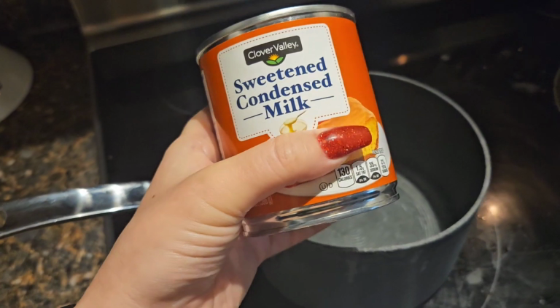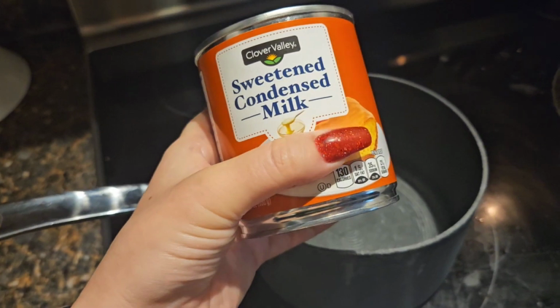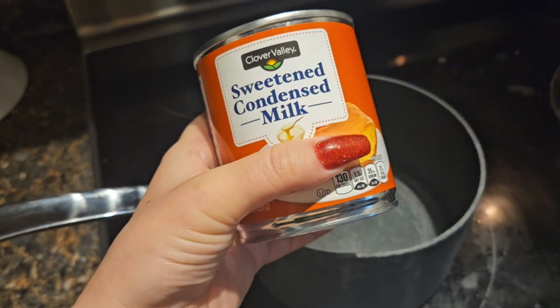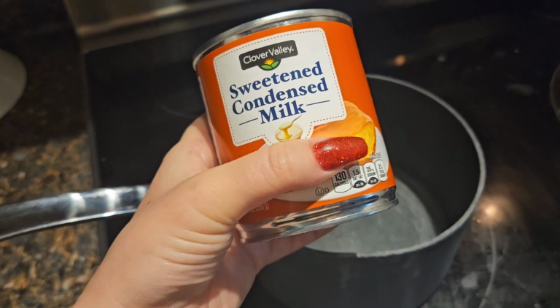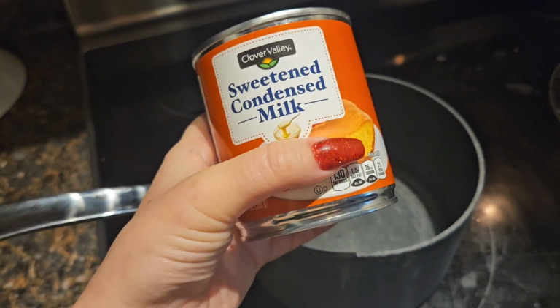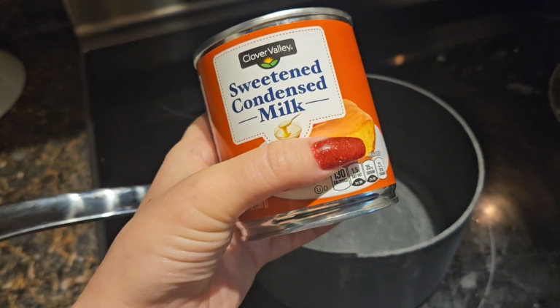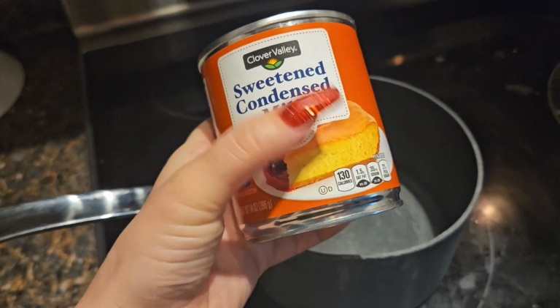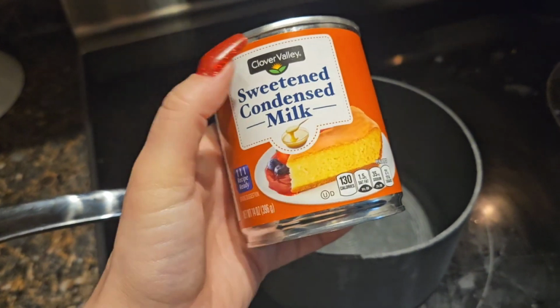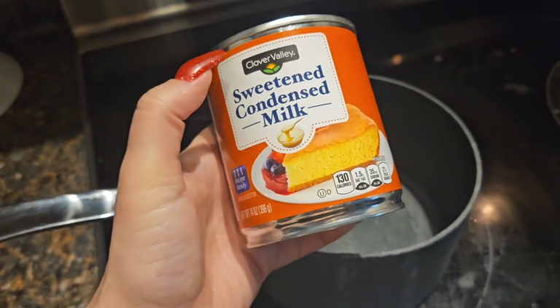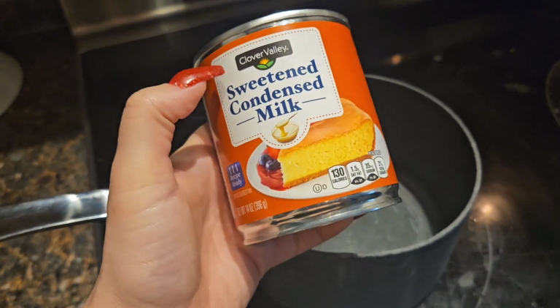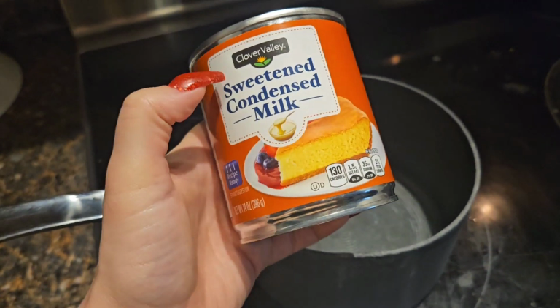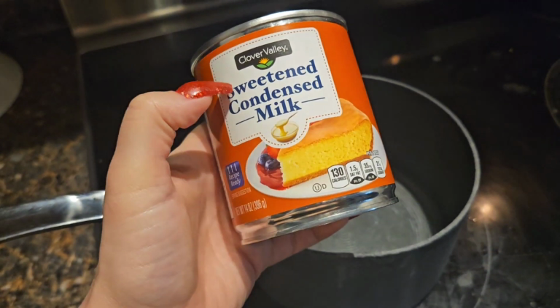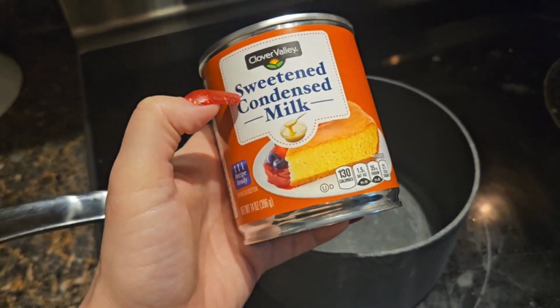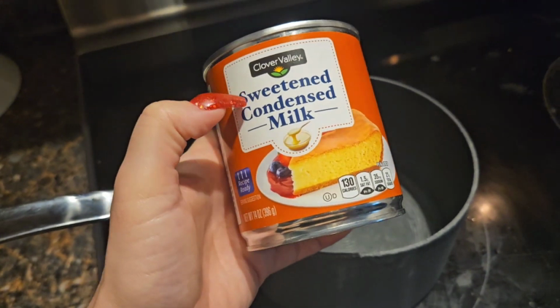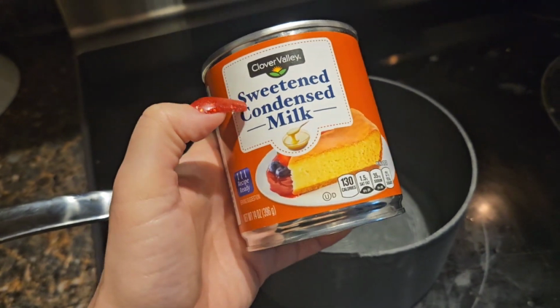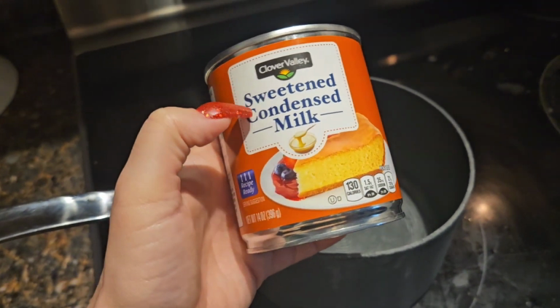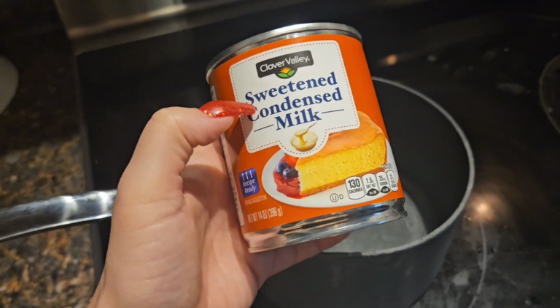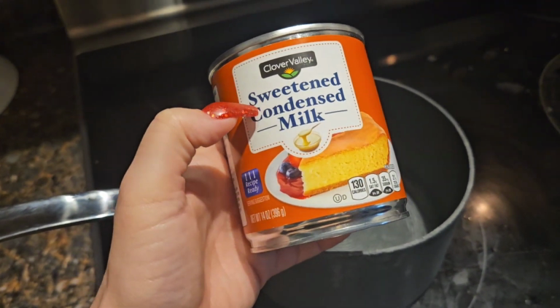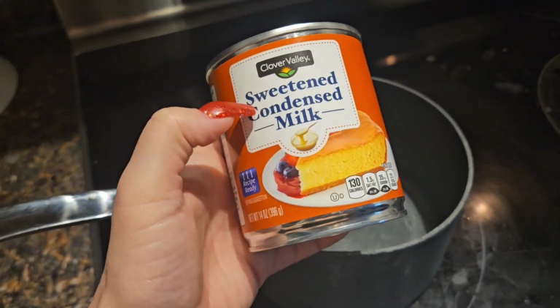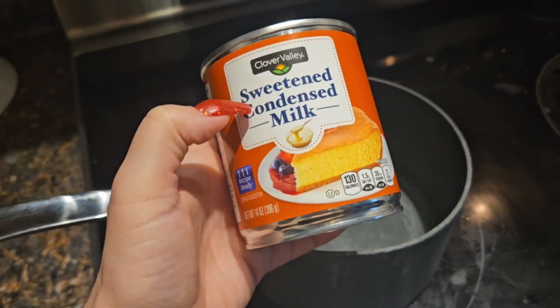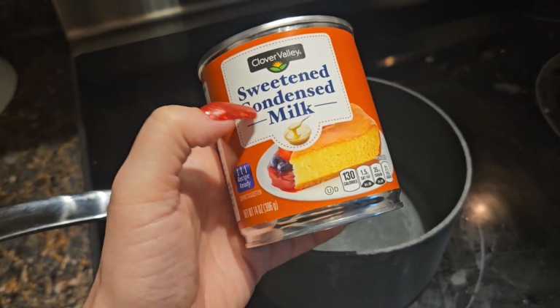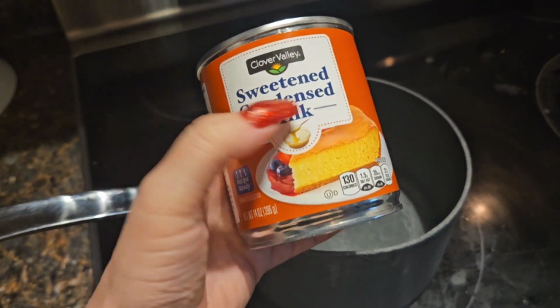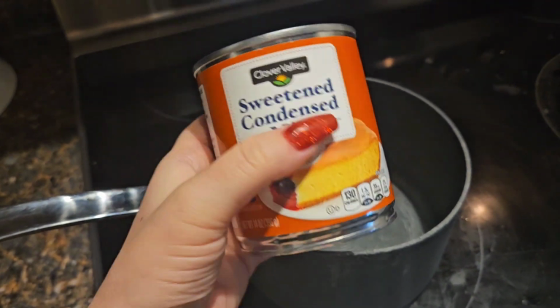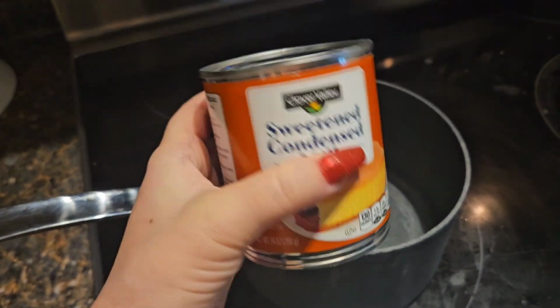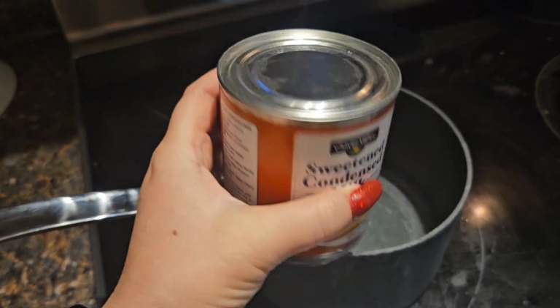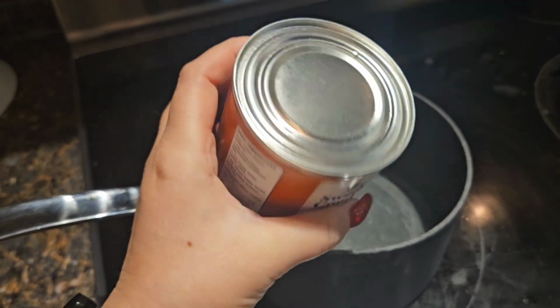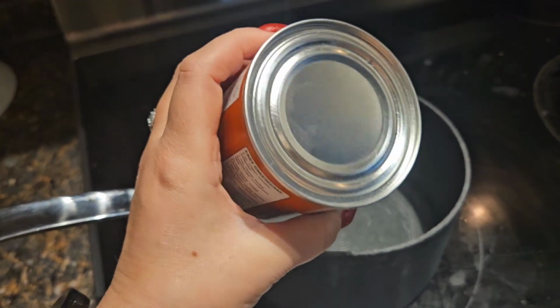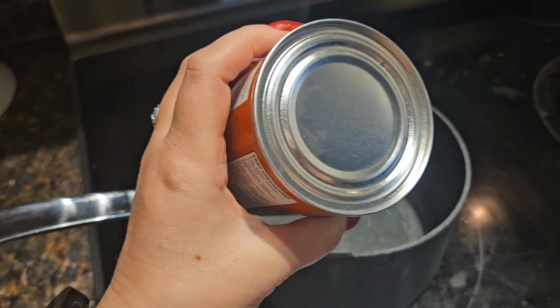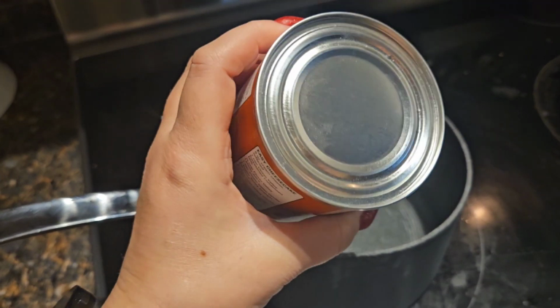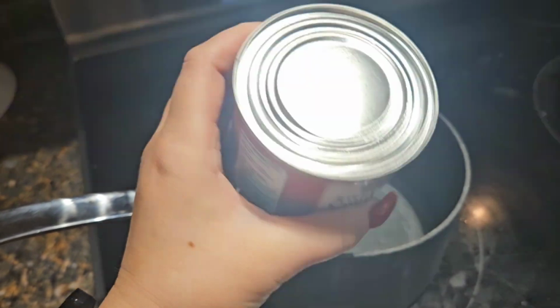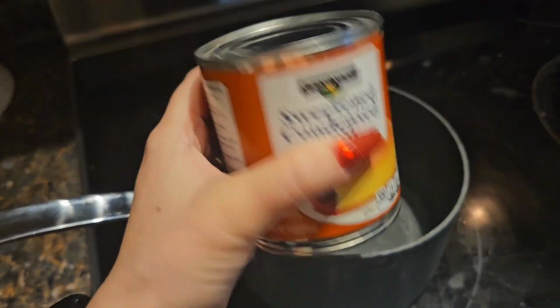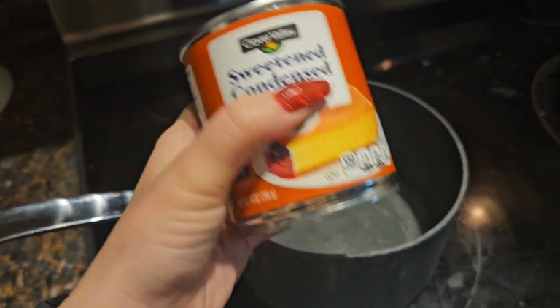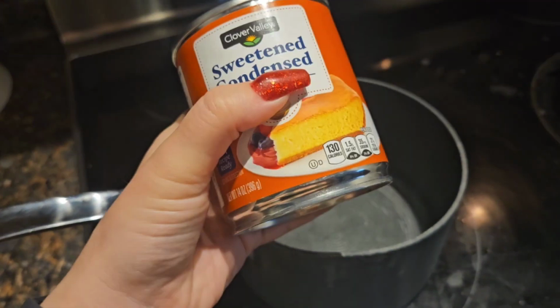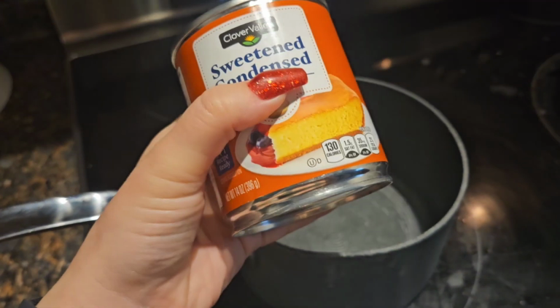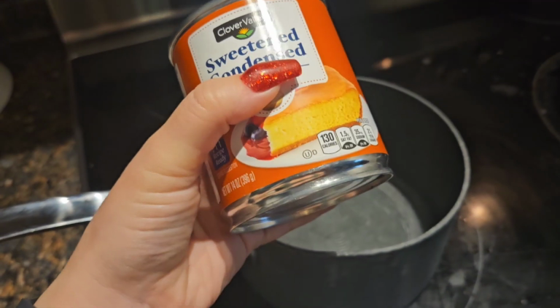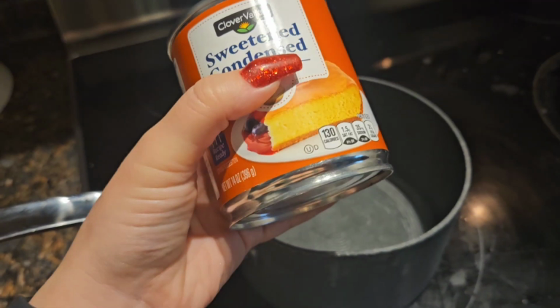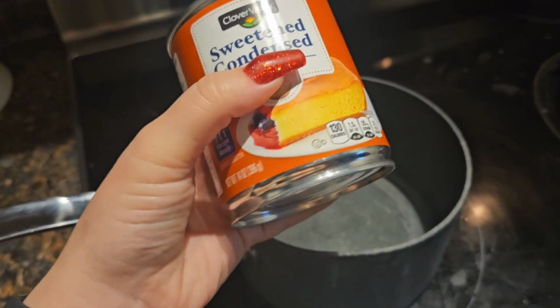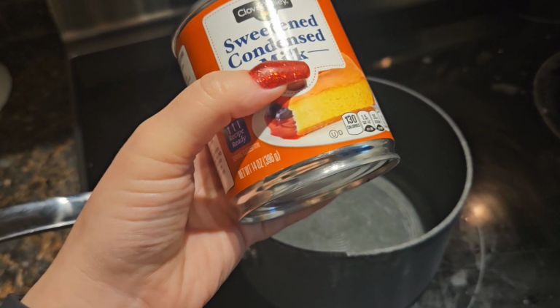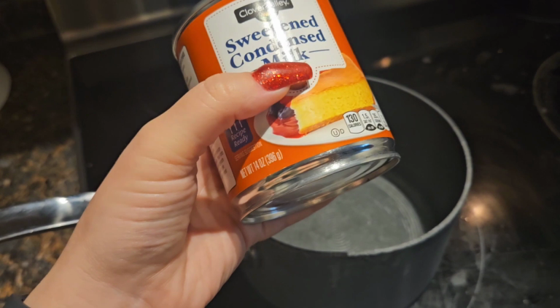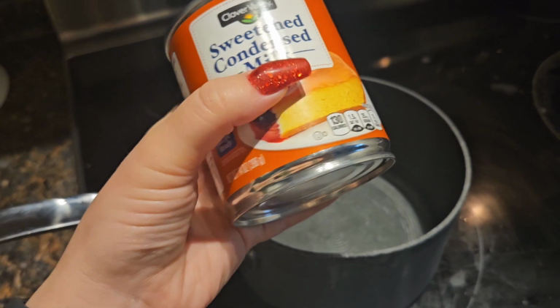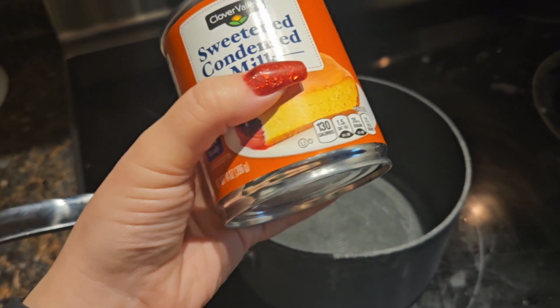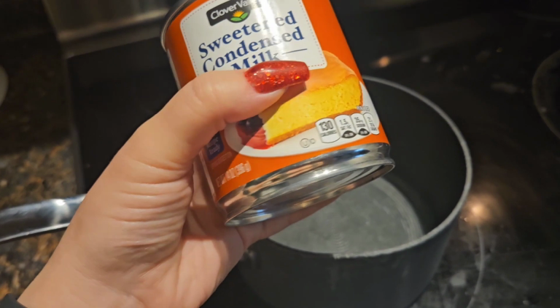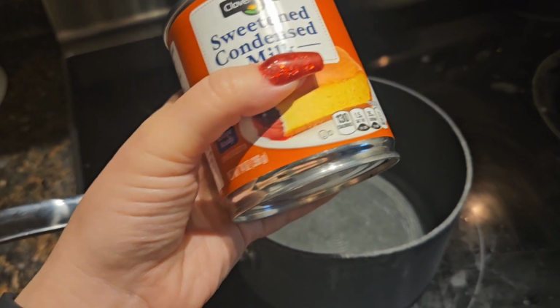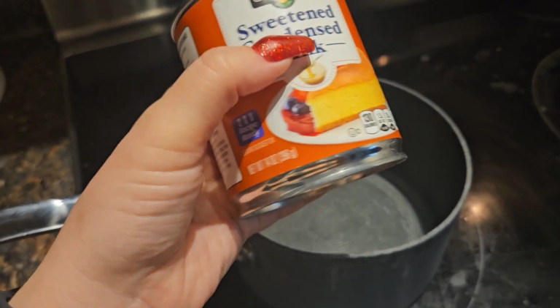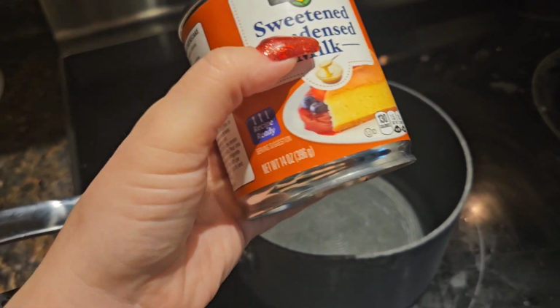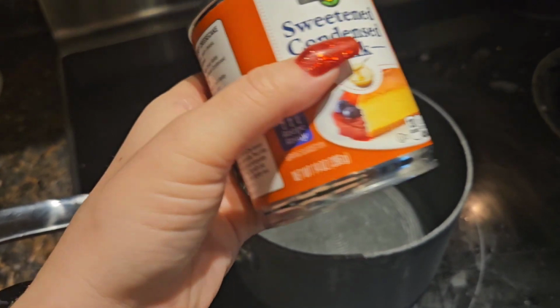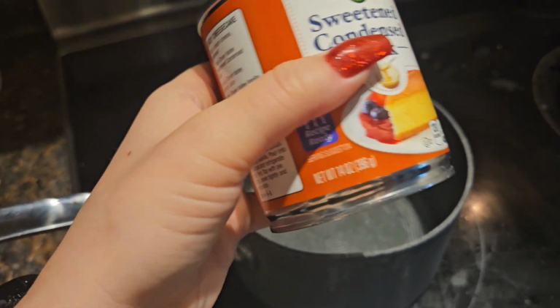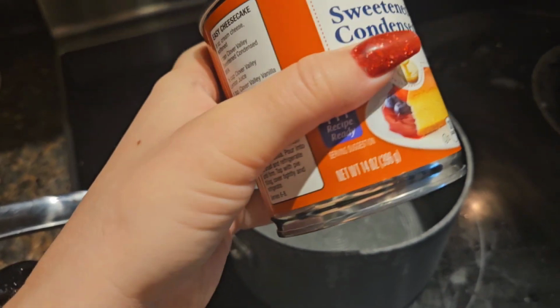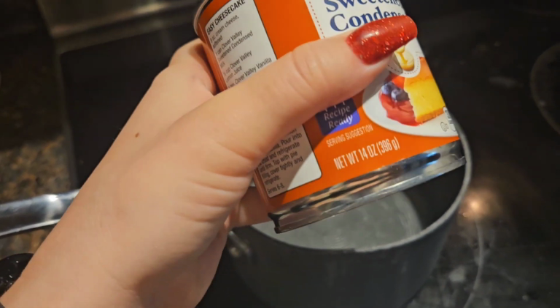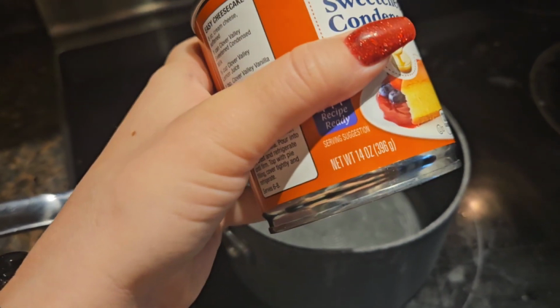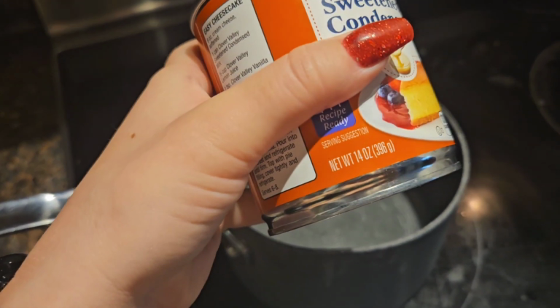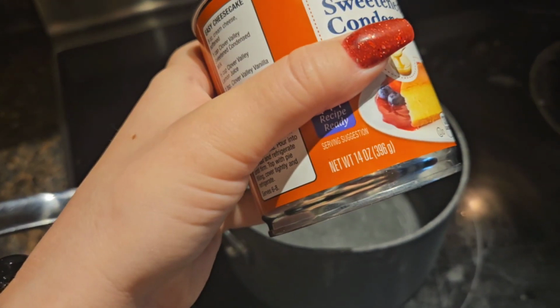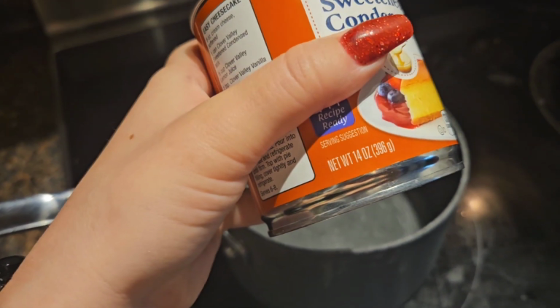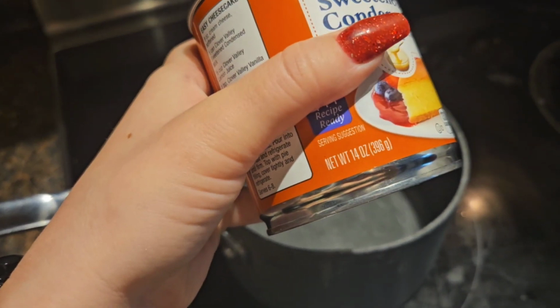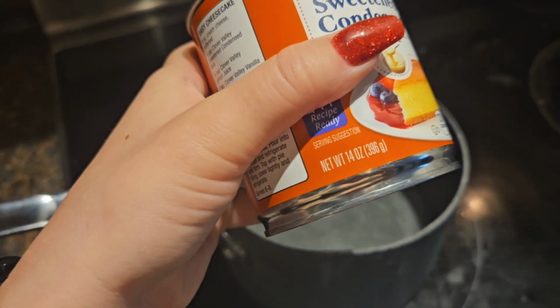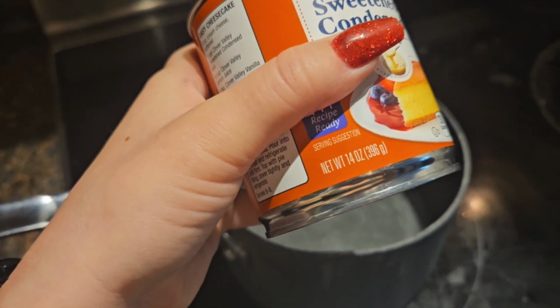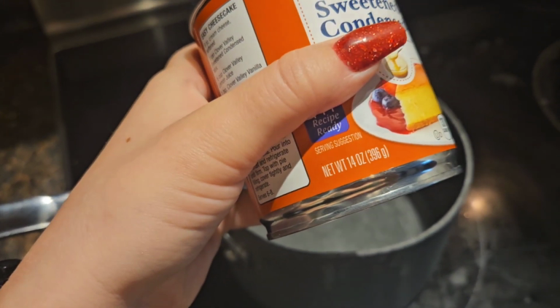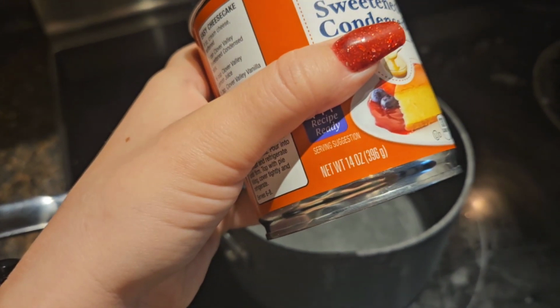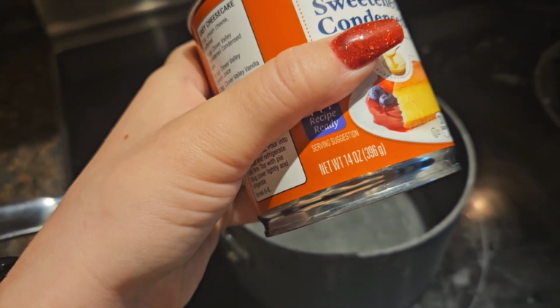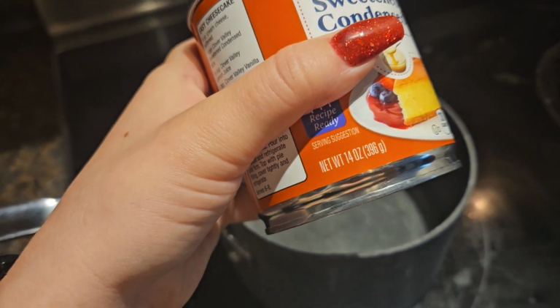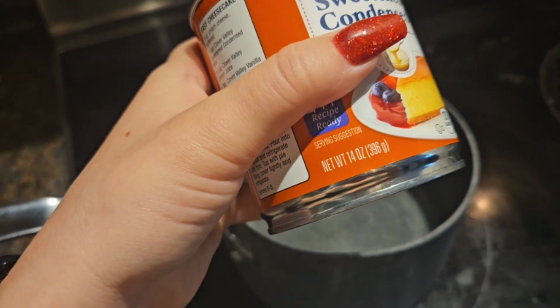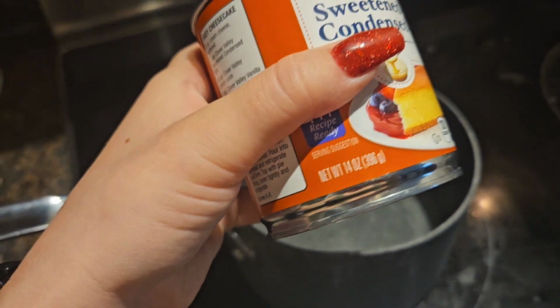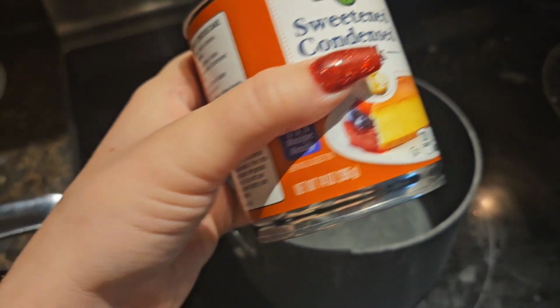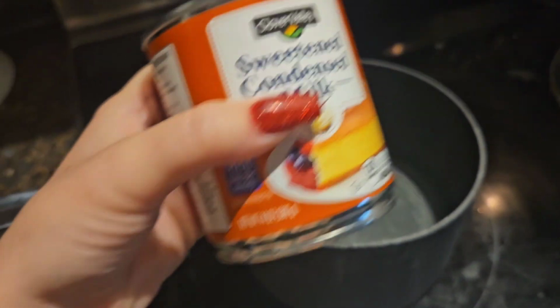I'm going to add the sweetened condensed milk first. Just one of these cans — 14 ounces.